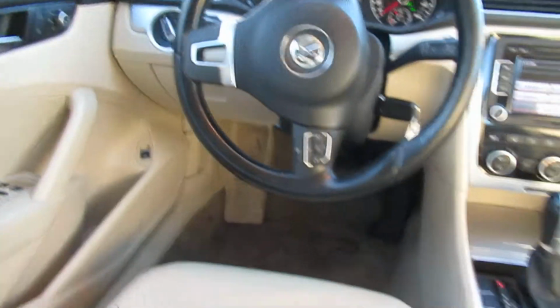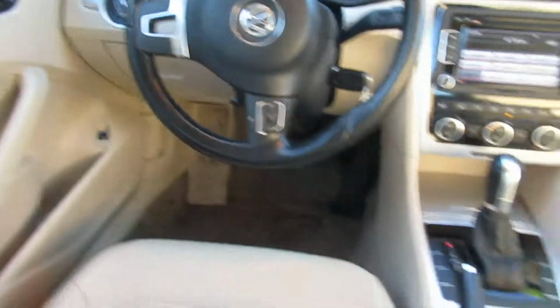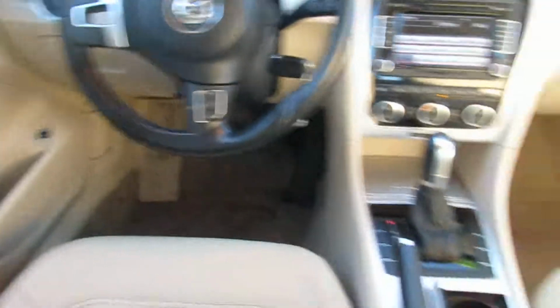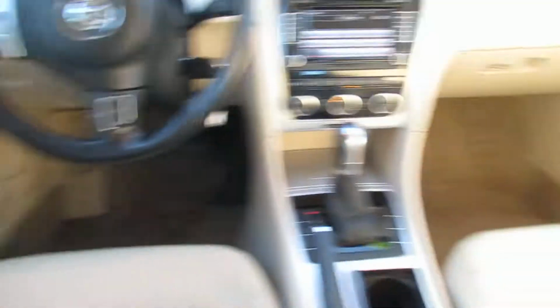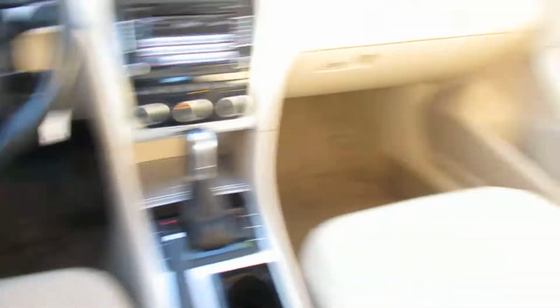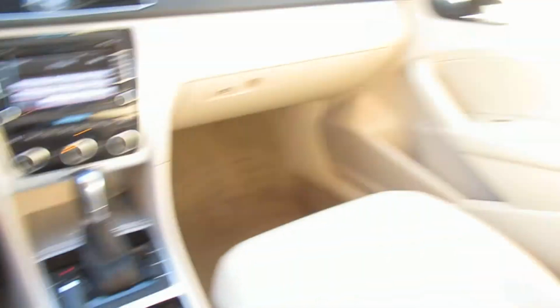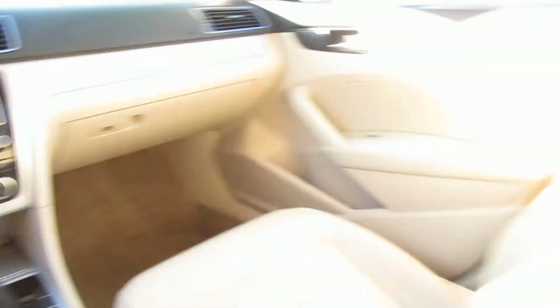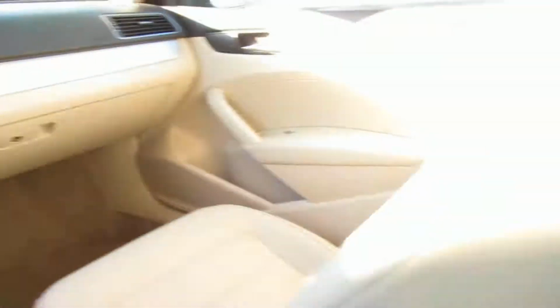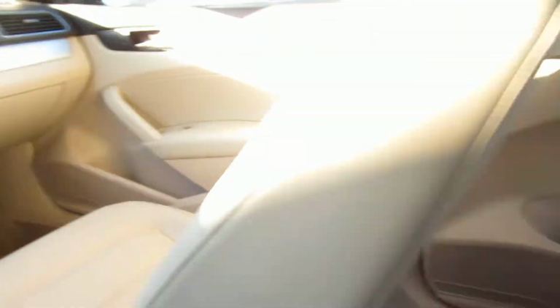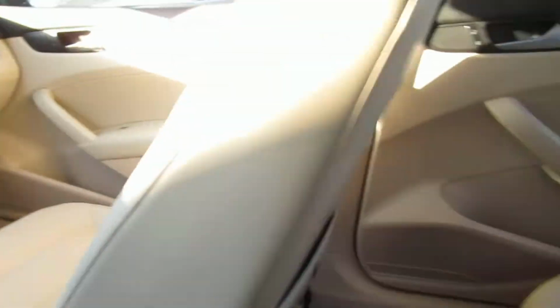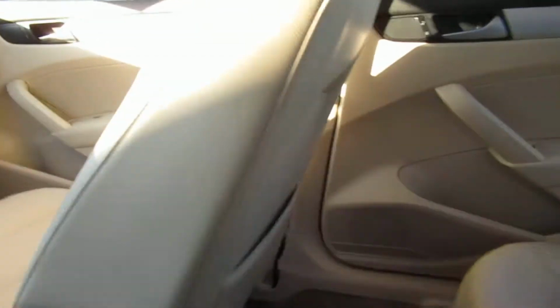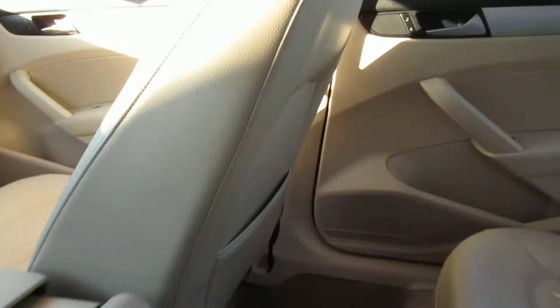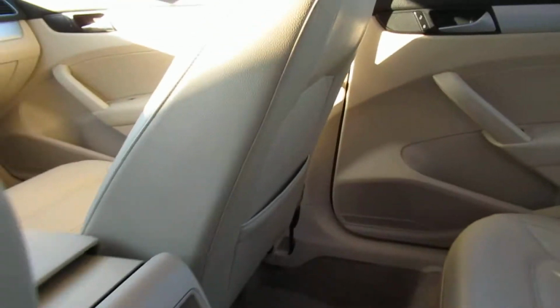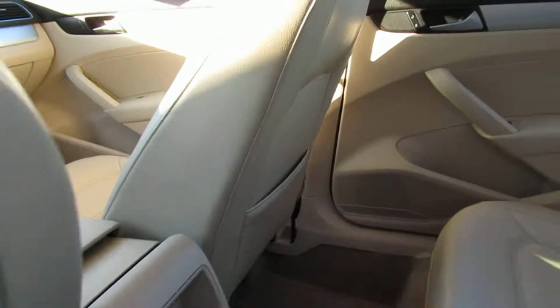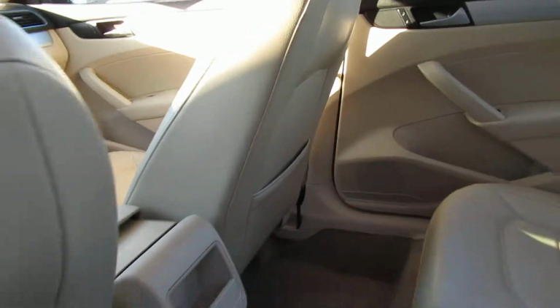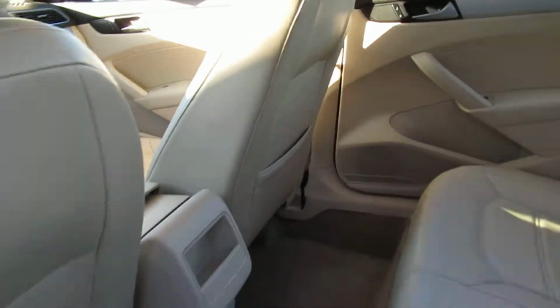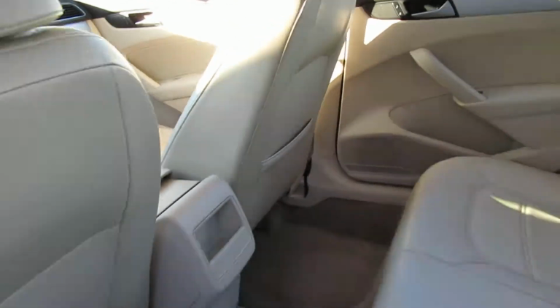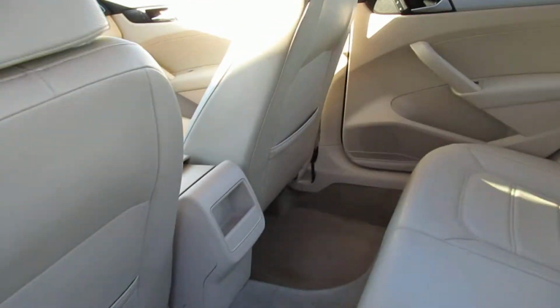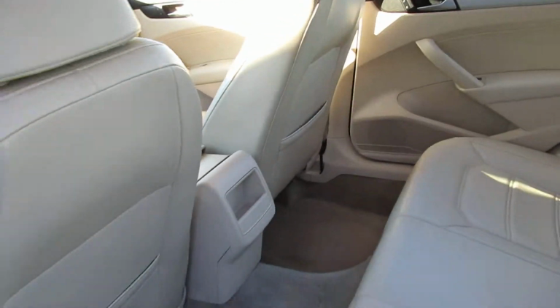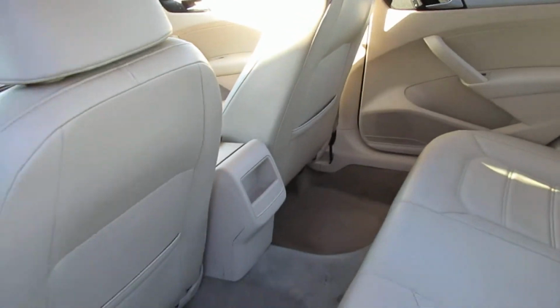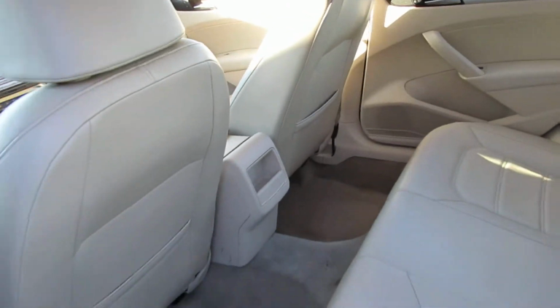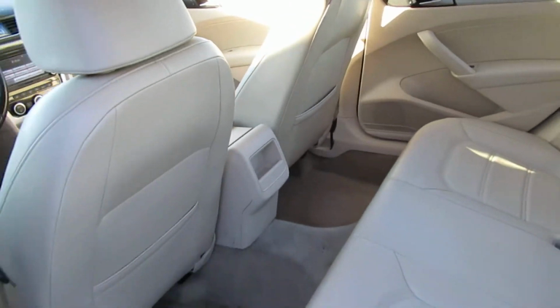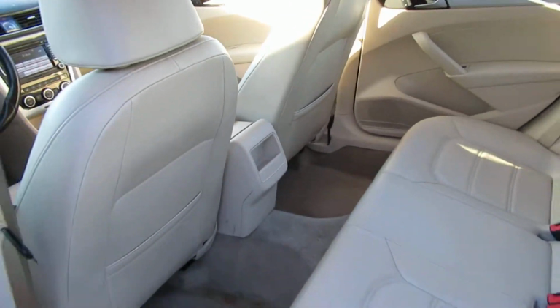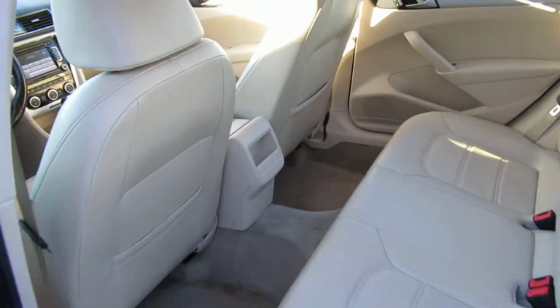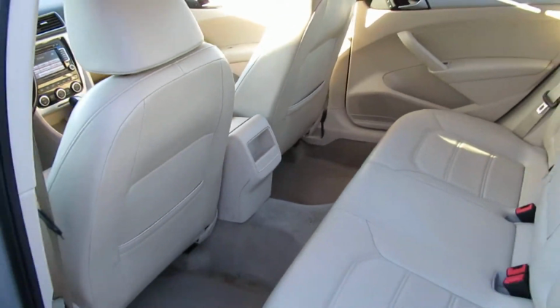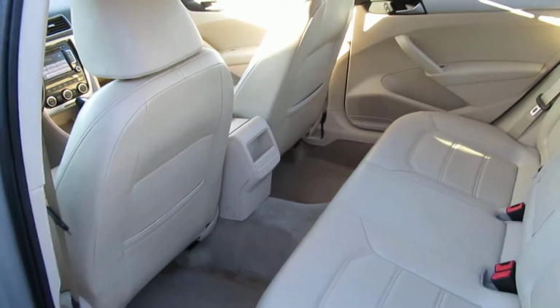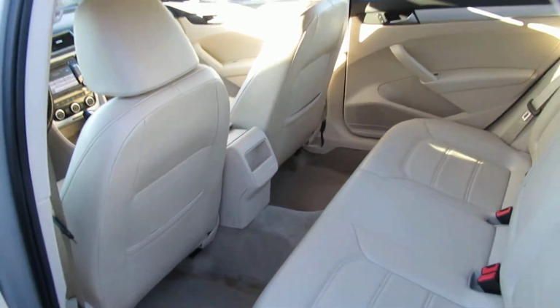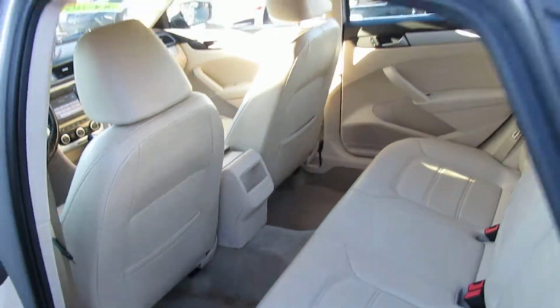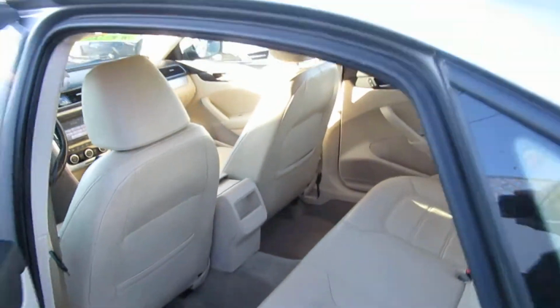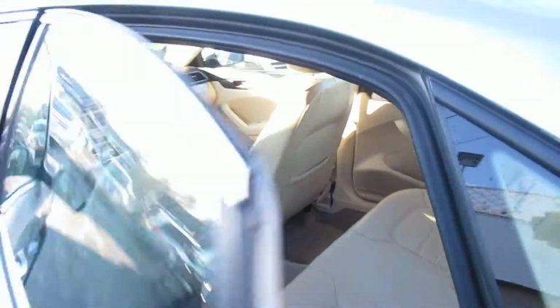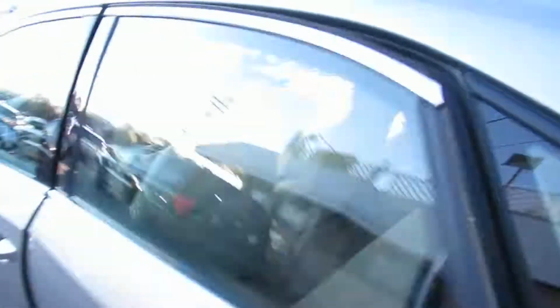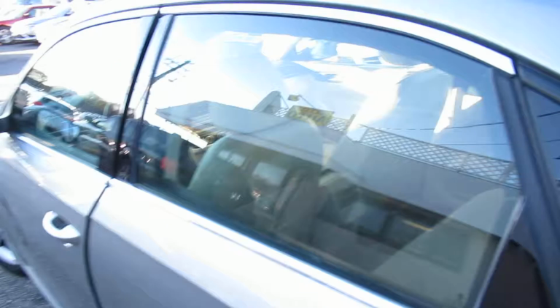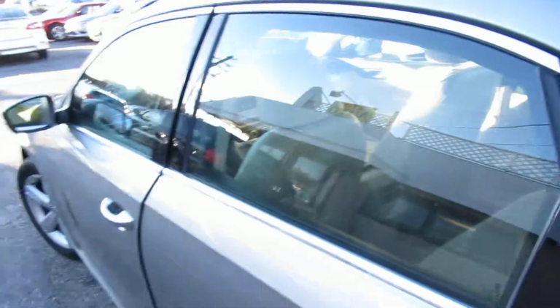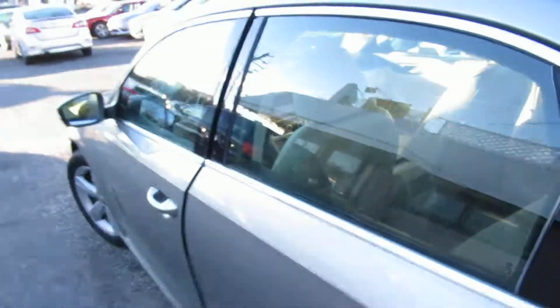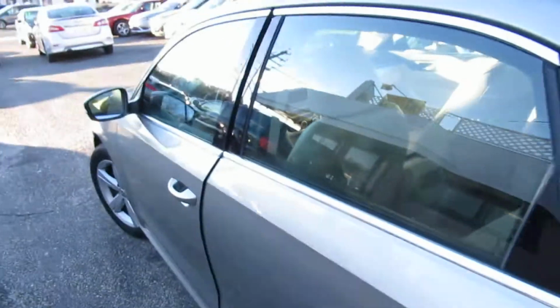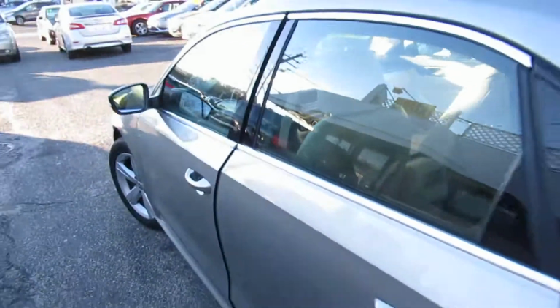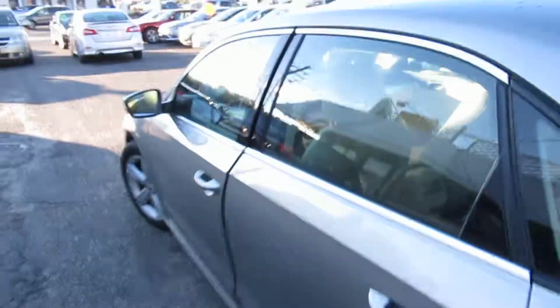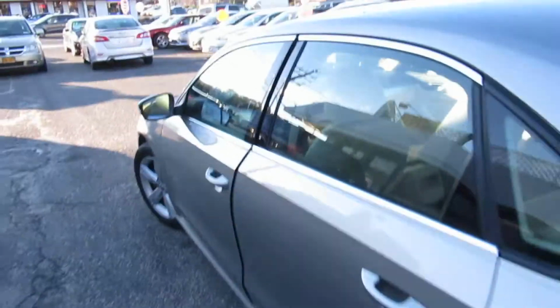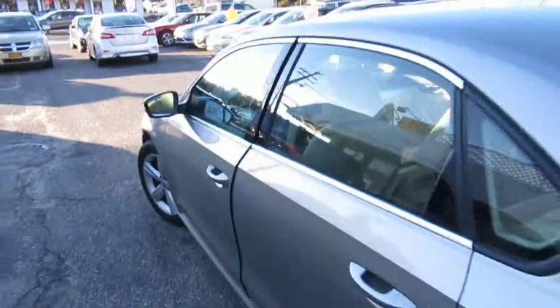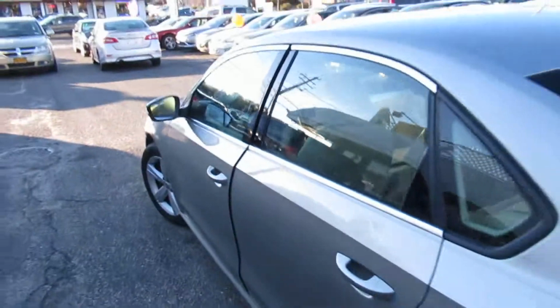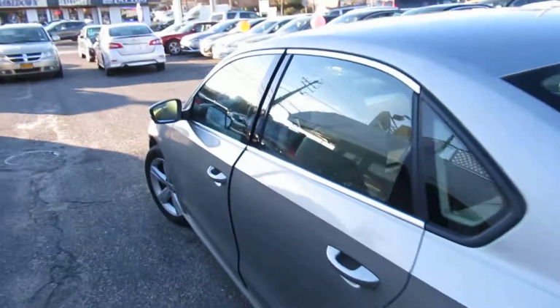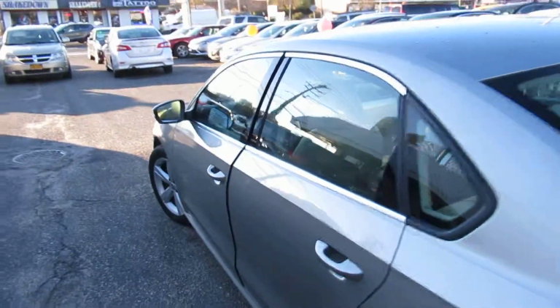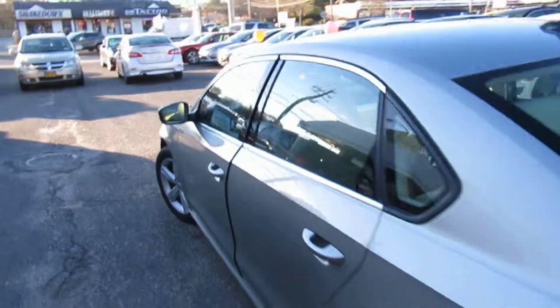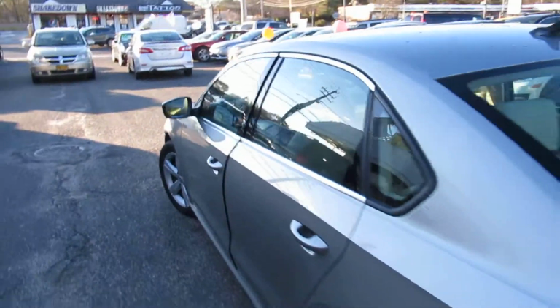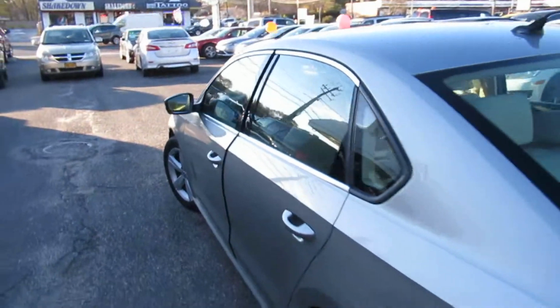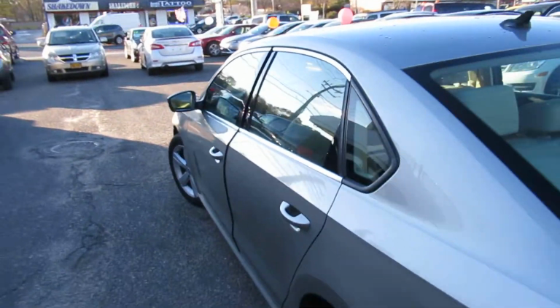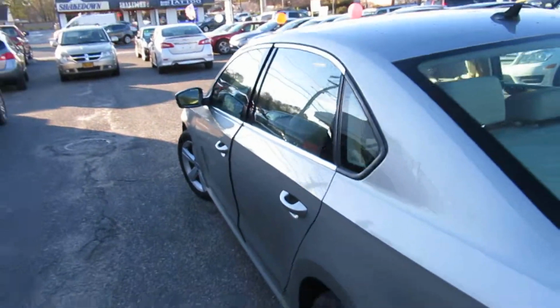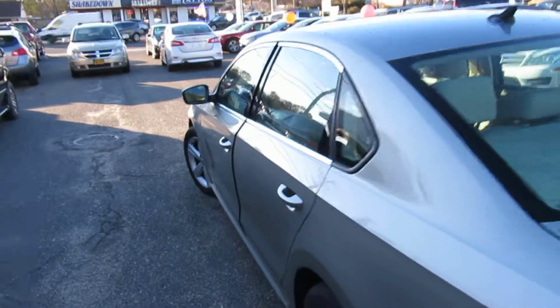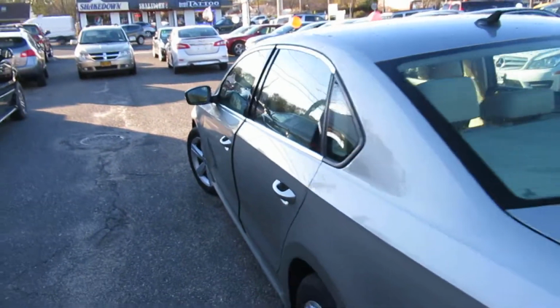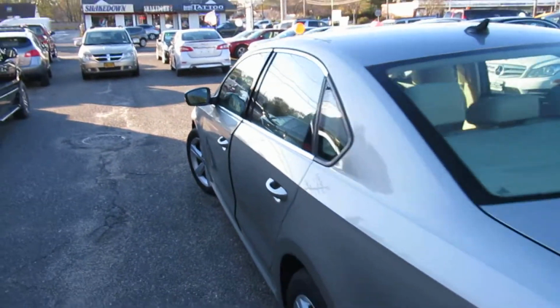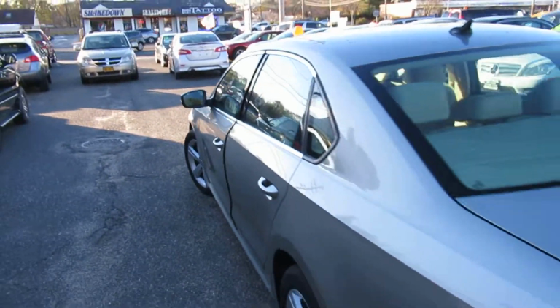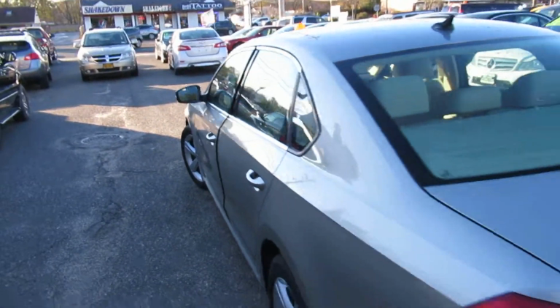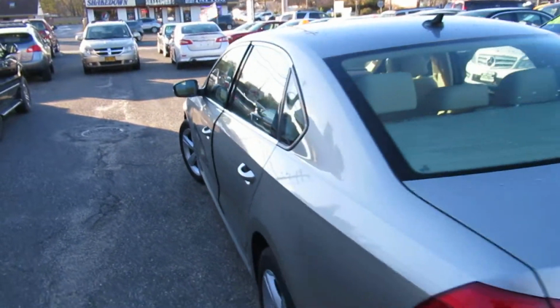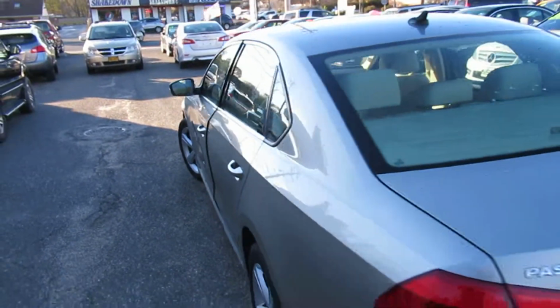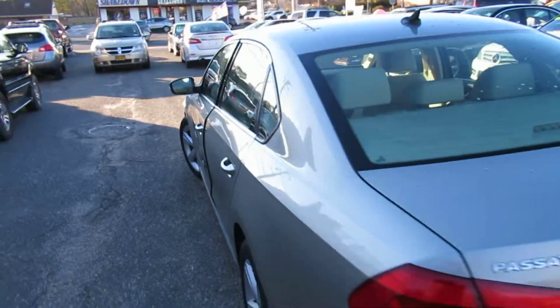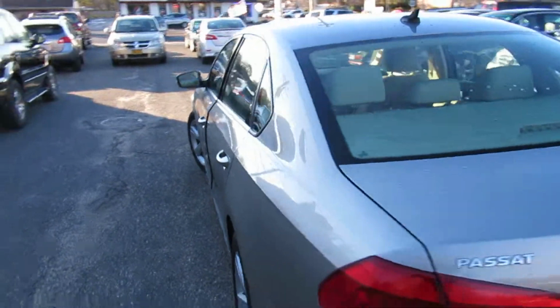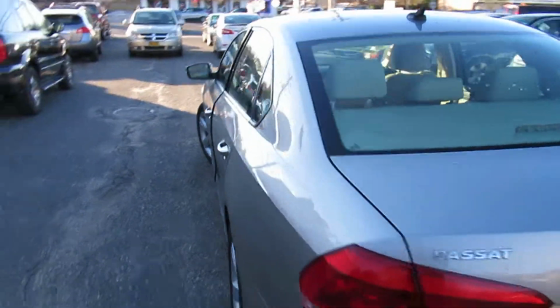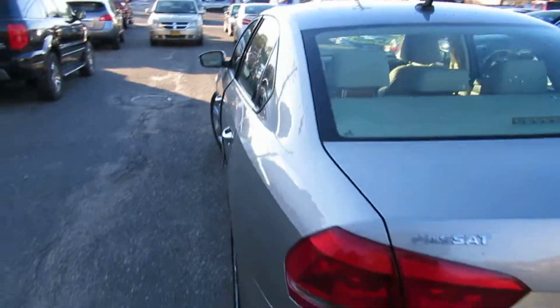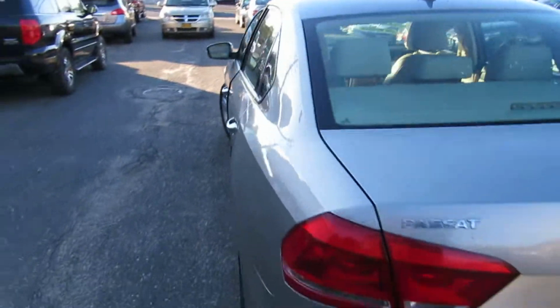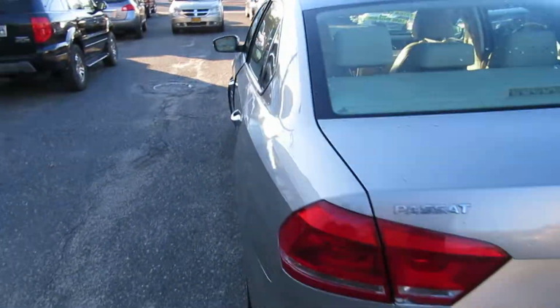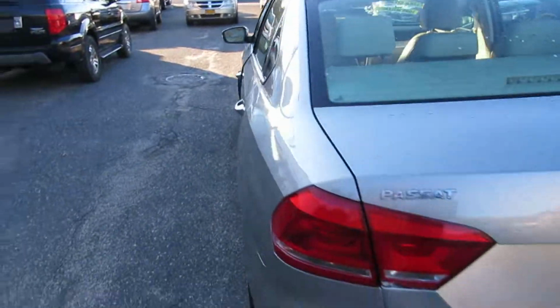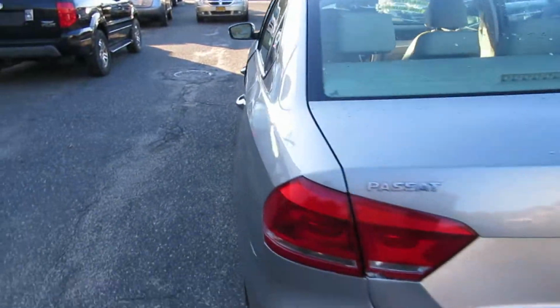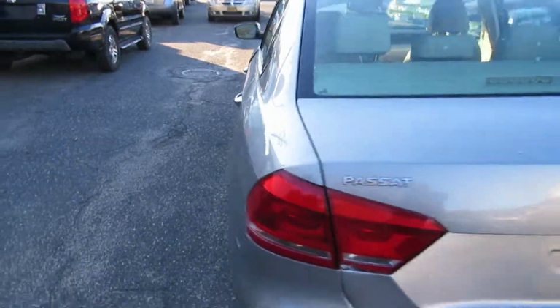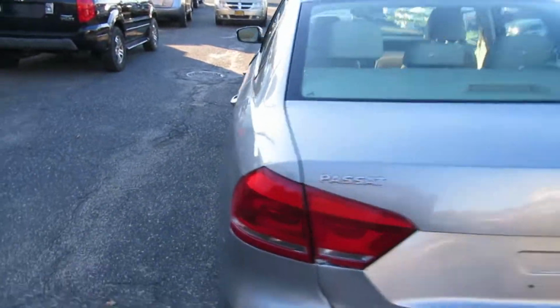It's got just under 48,000 miles, folks. Super clean, really nice. It's the SE model. Tires are in good shape.